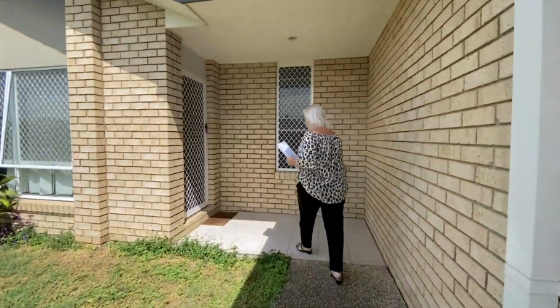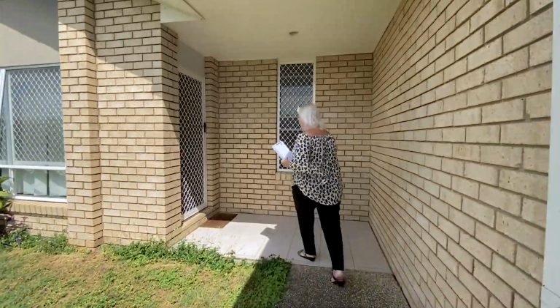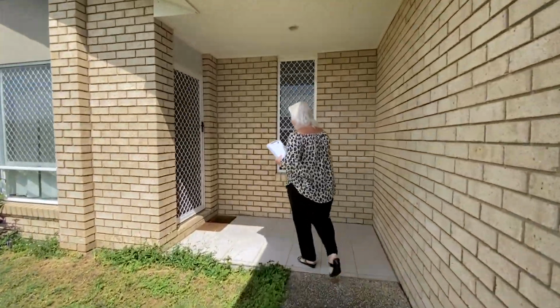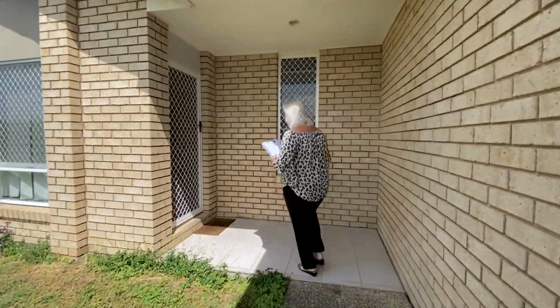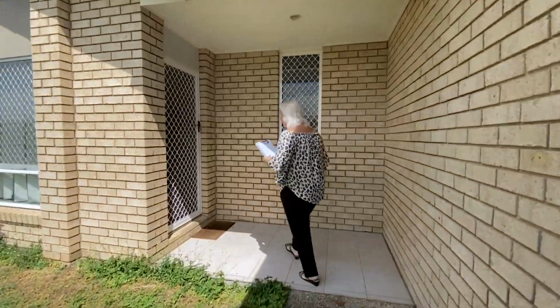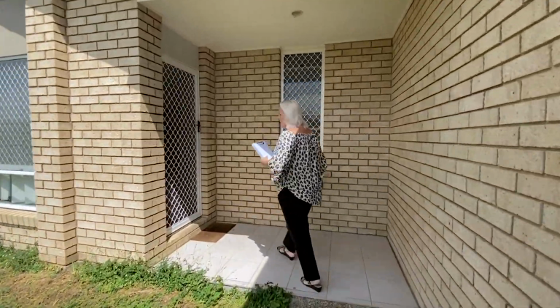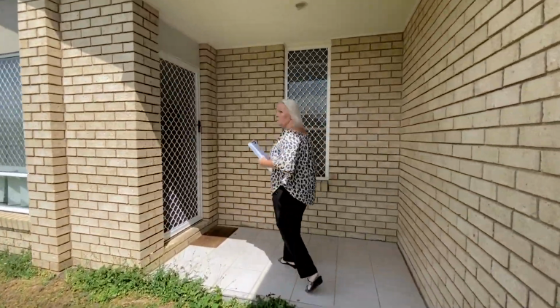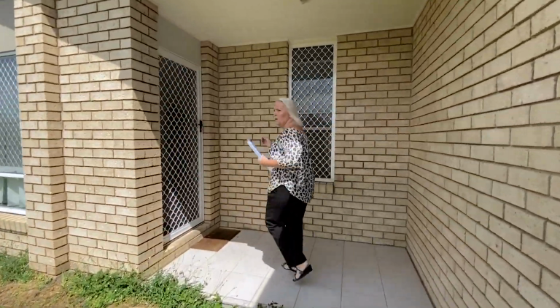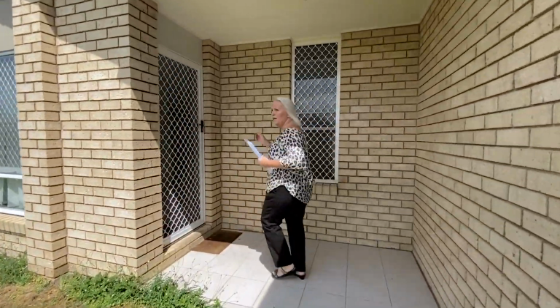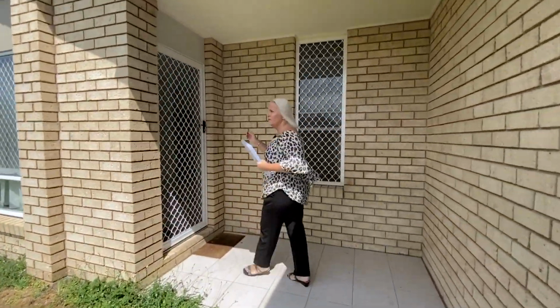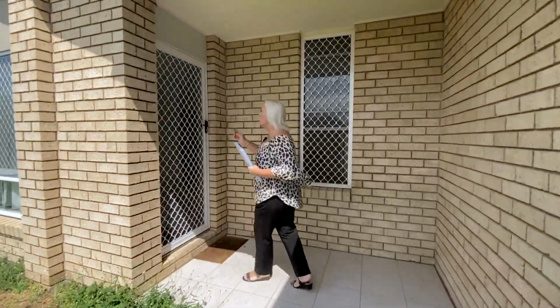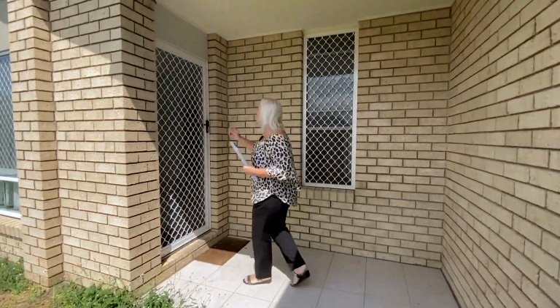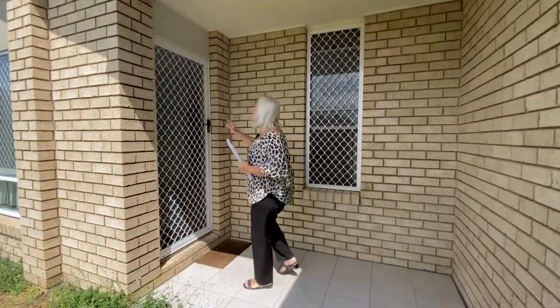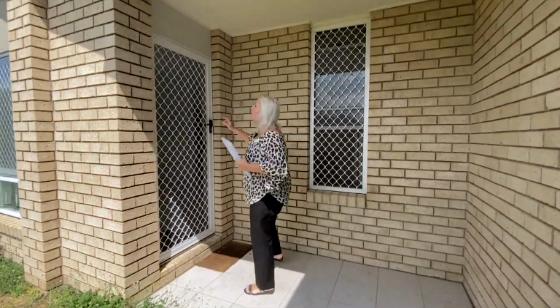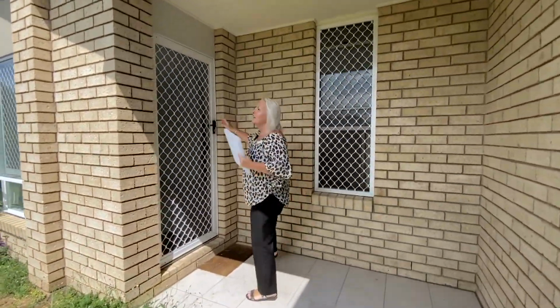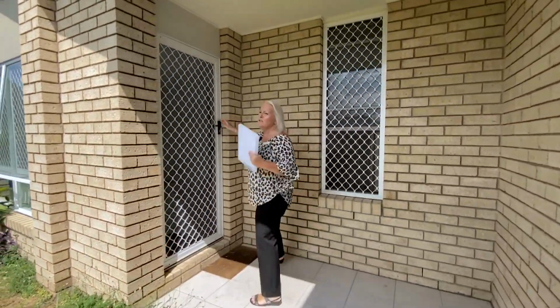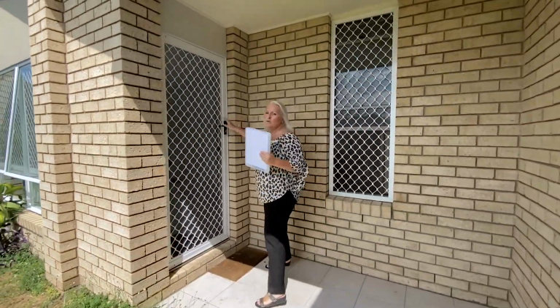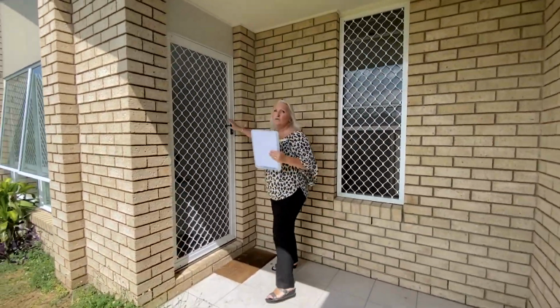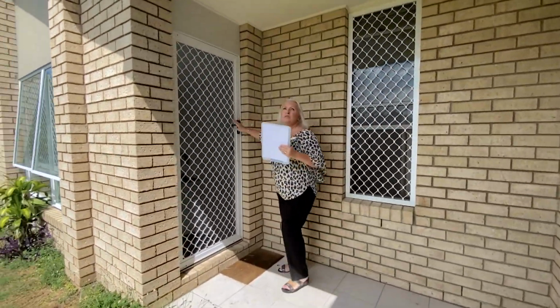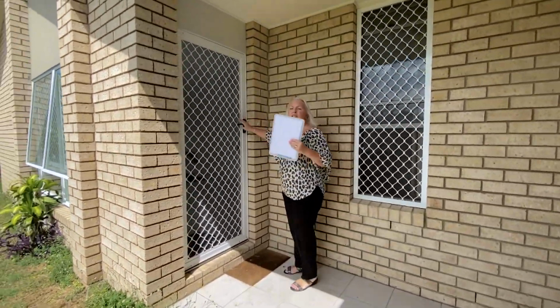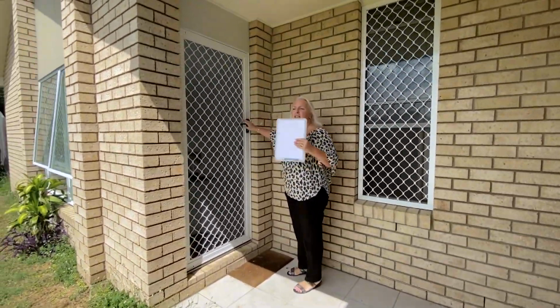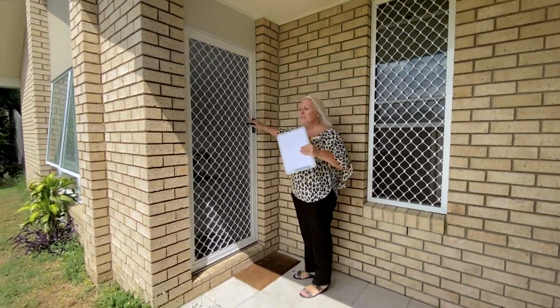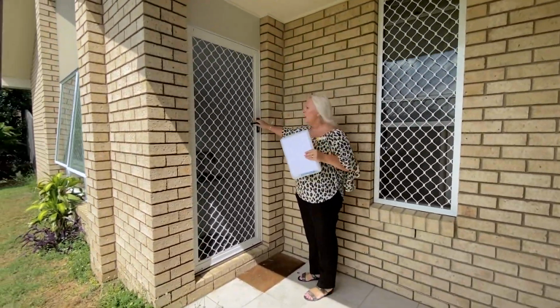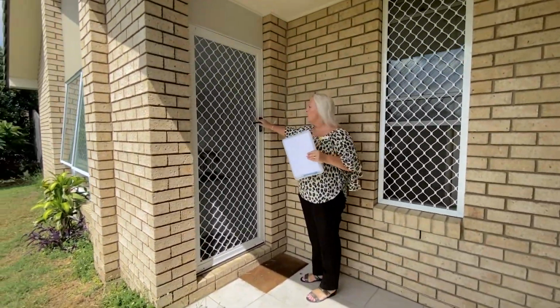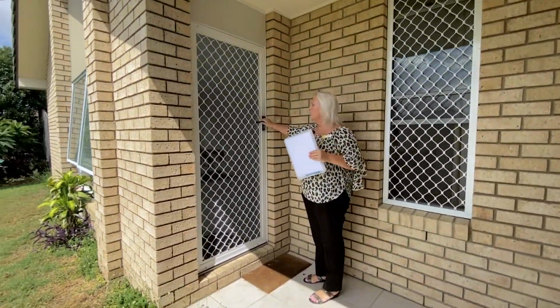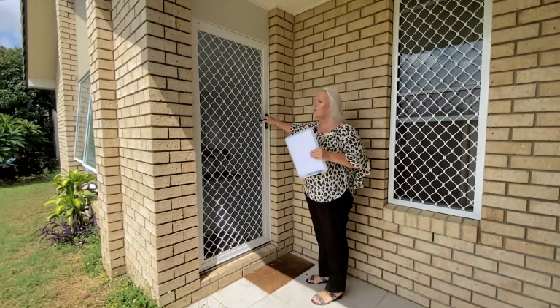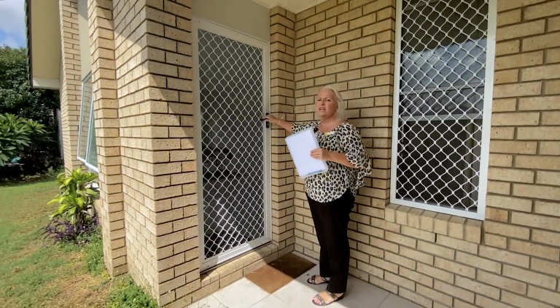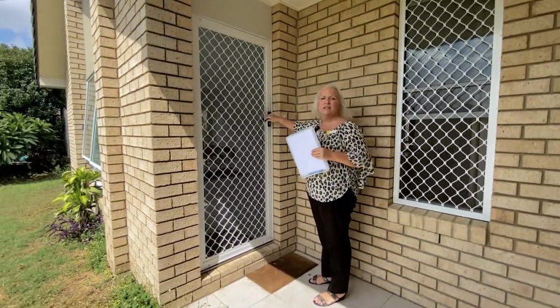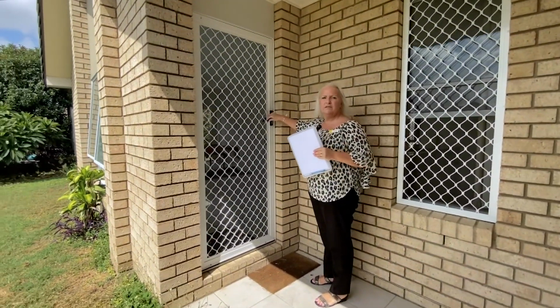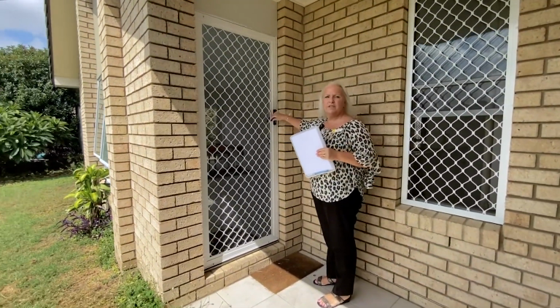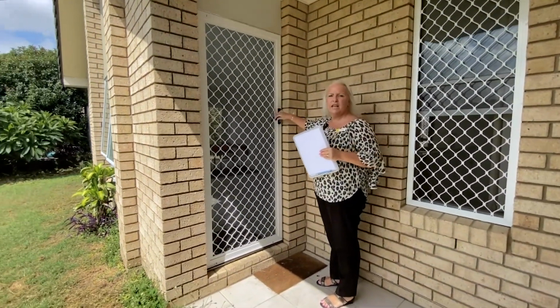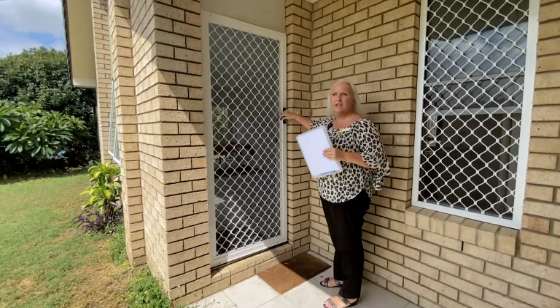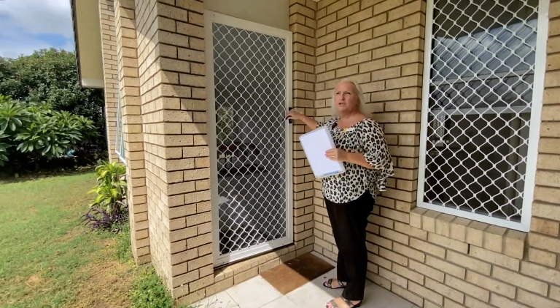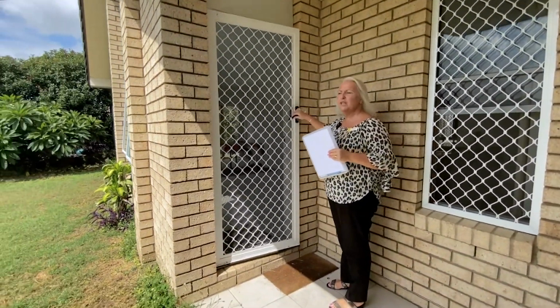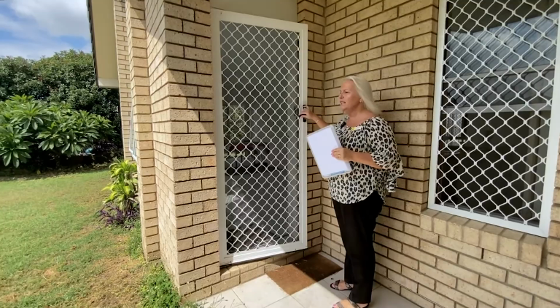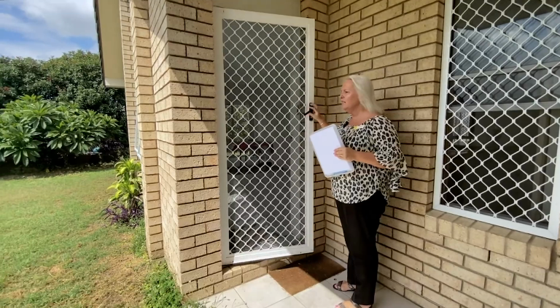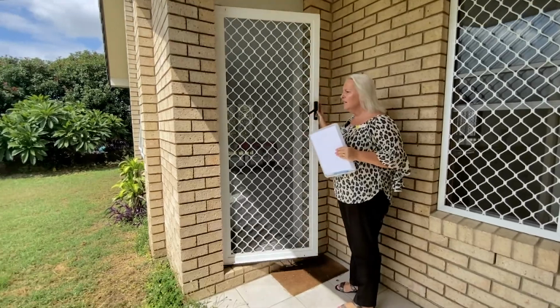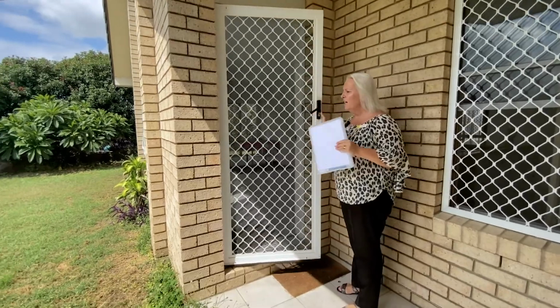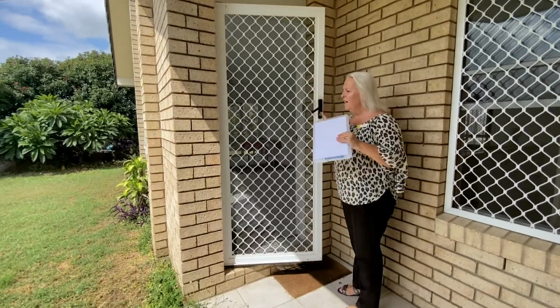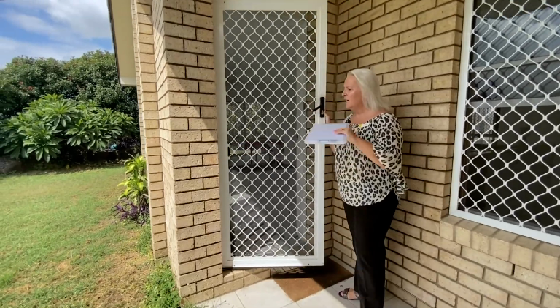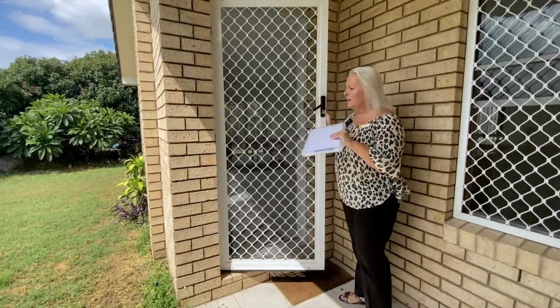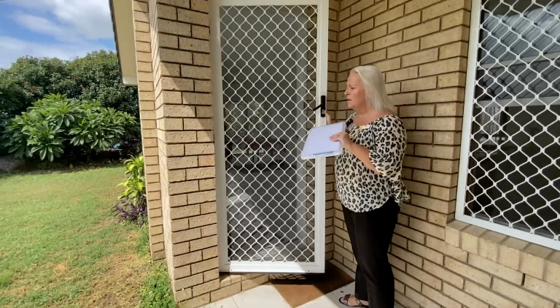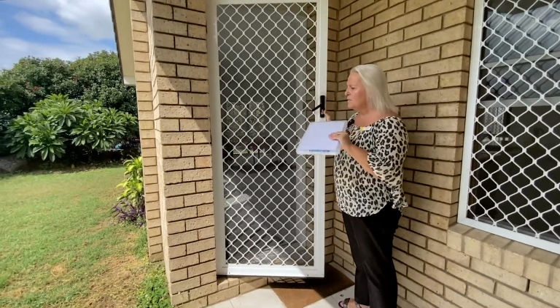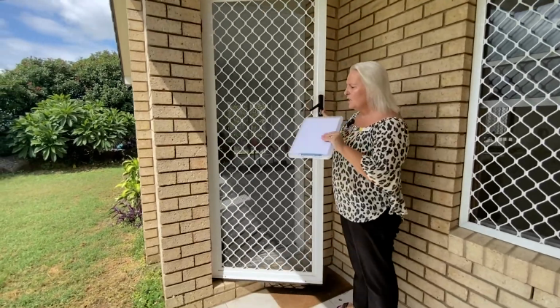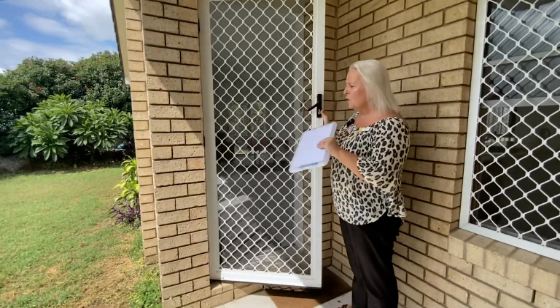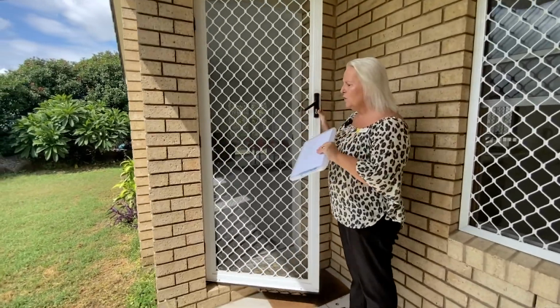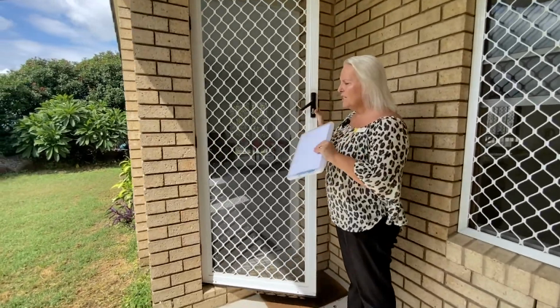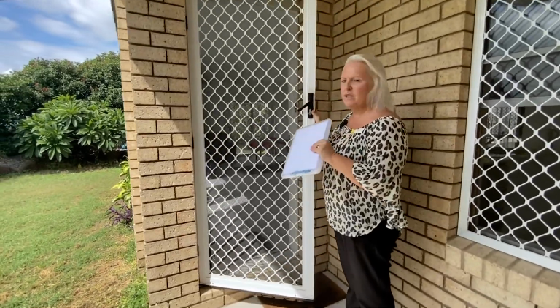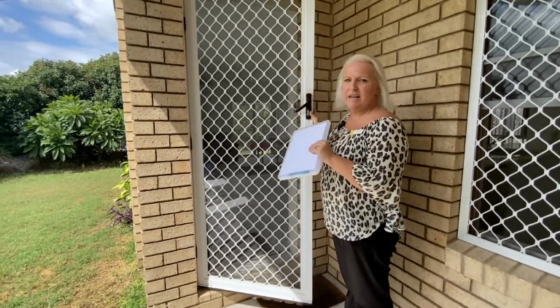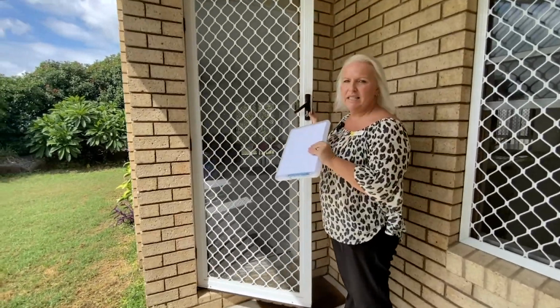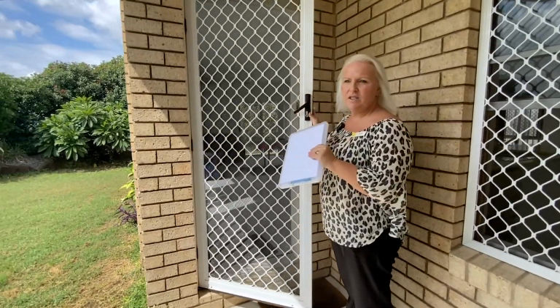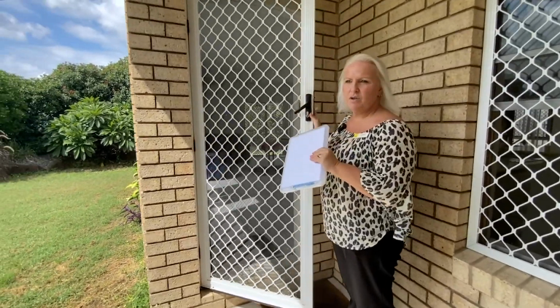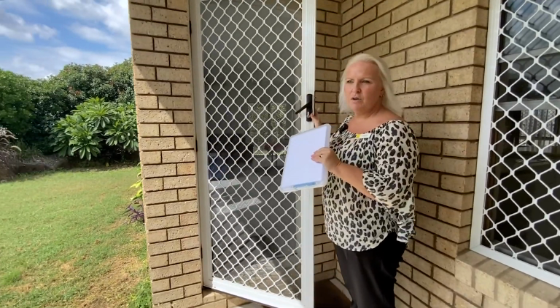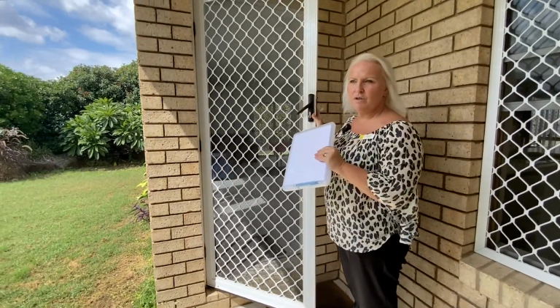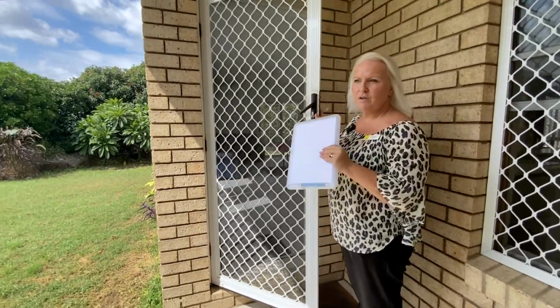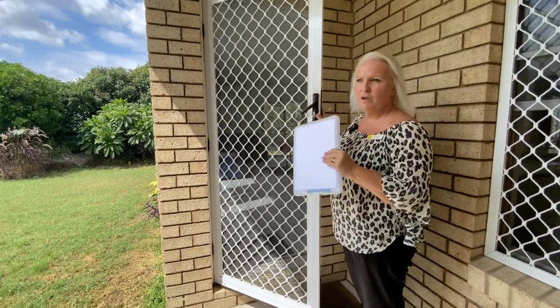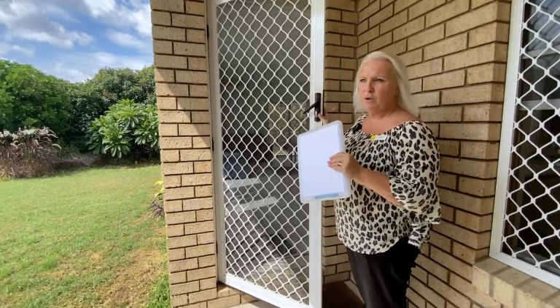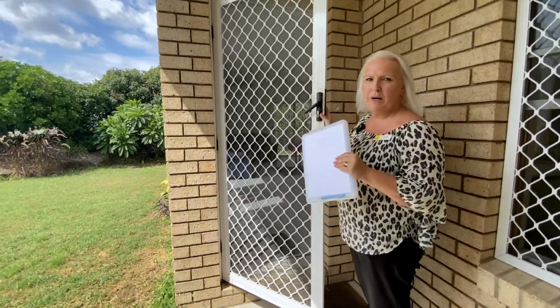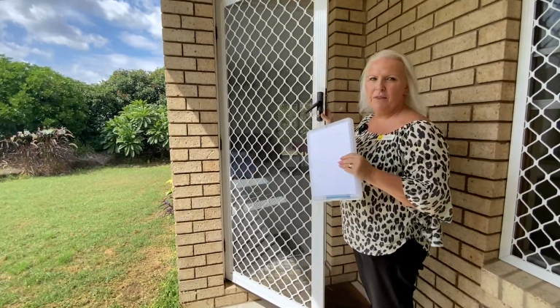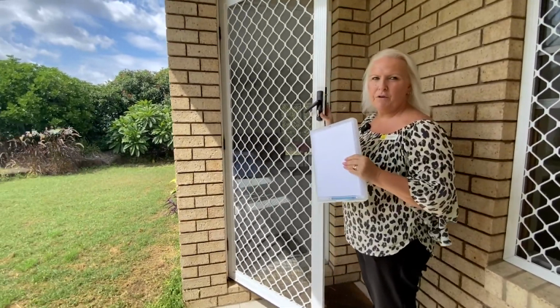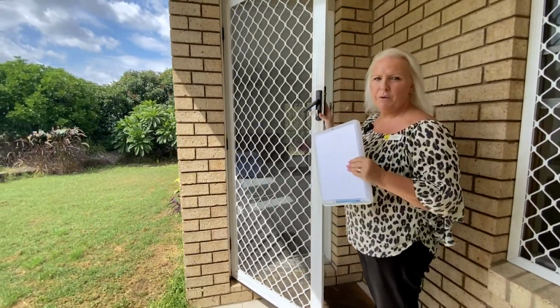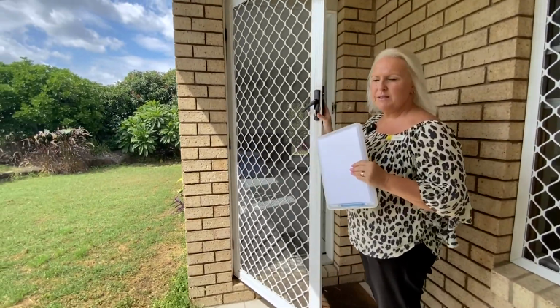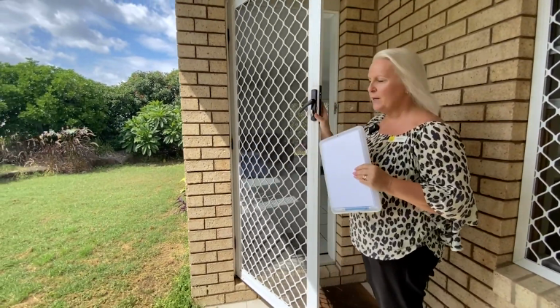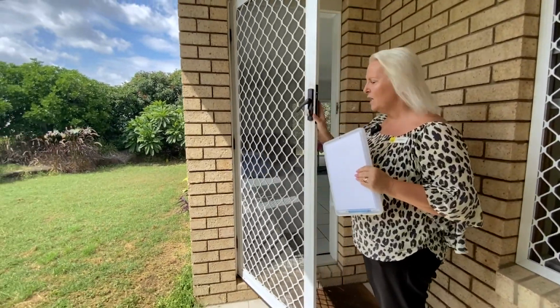First up, we've got a little covered area for your entry. Security screens and doors all the way through as well.